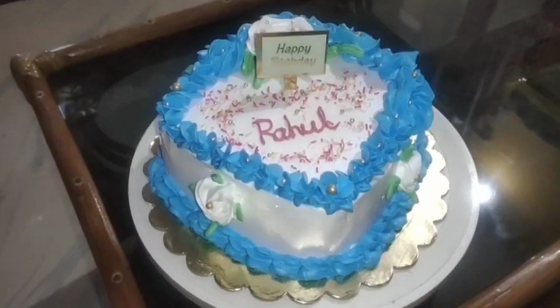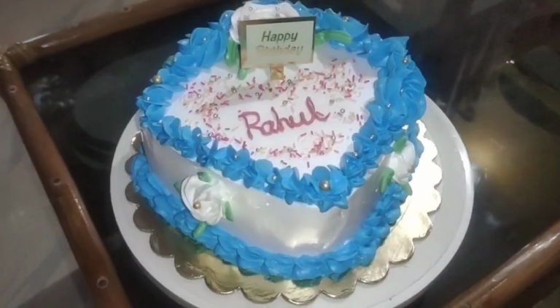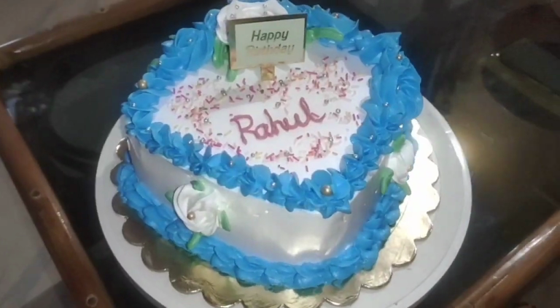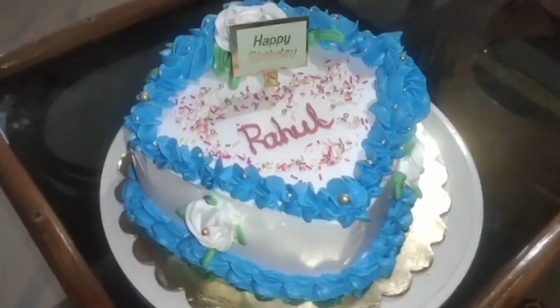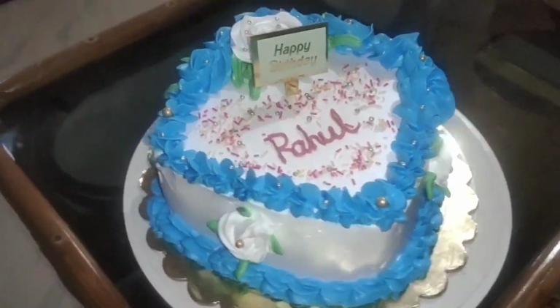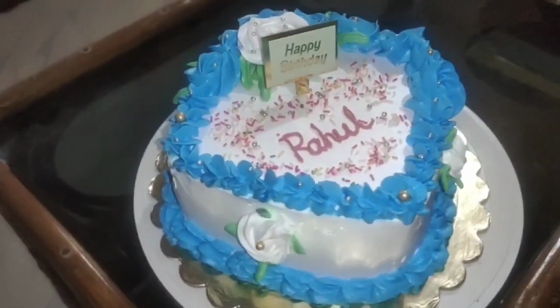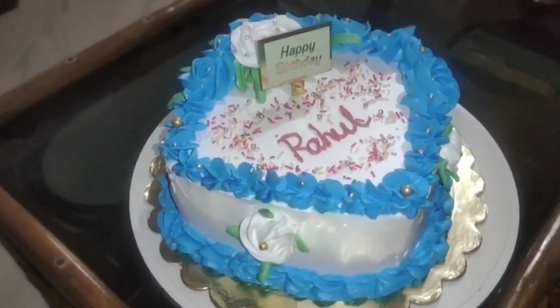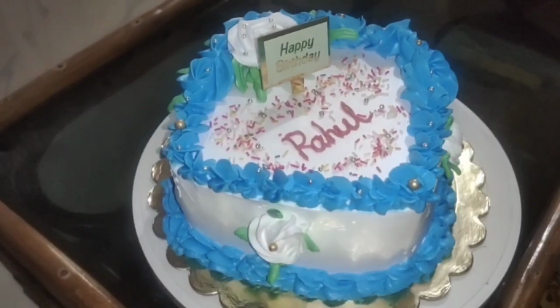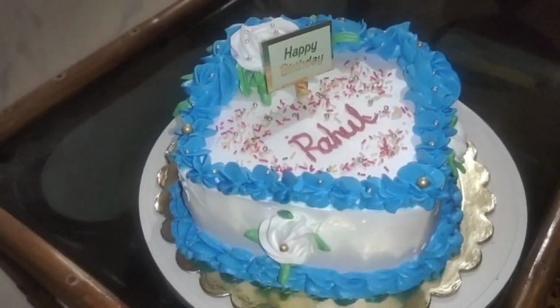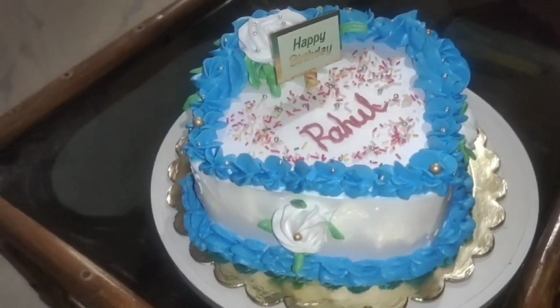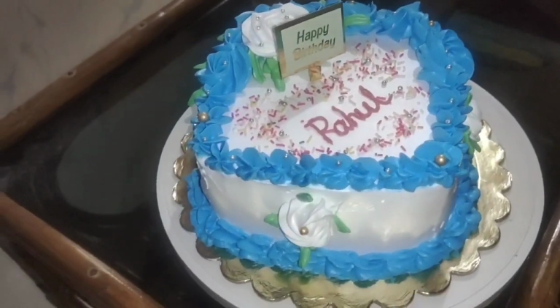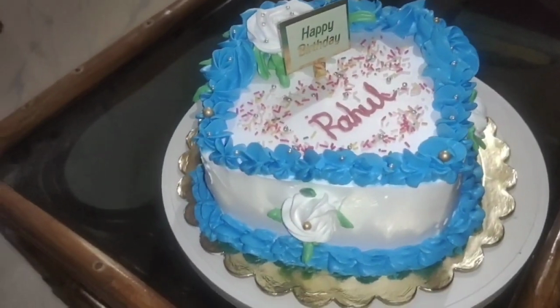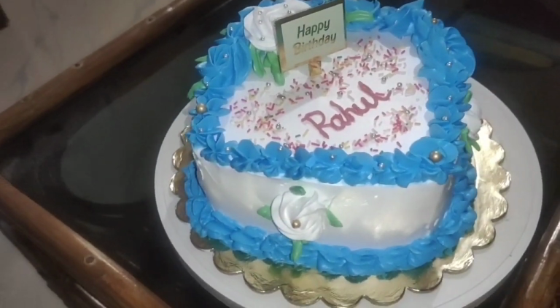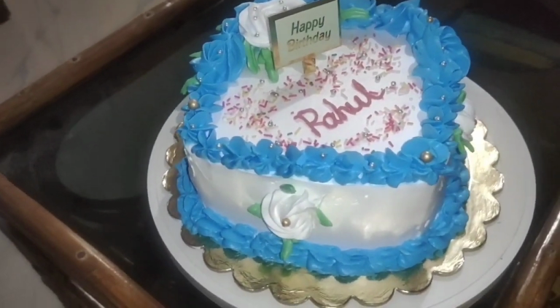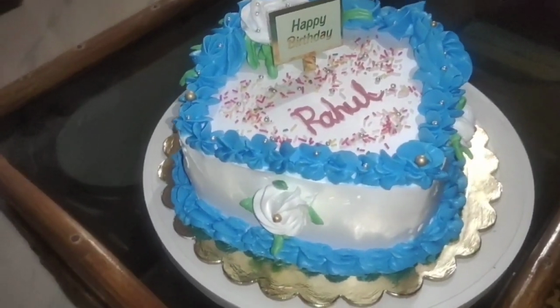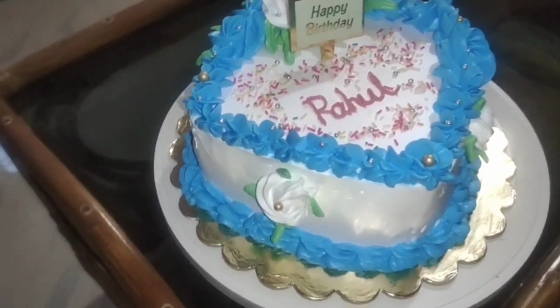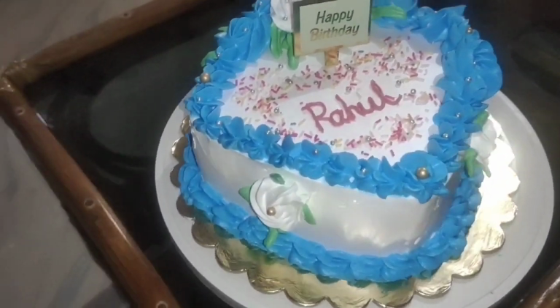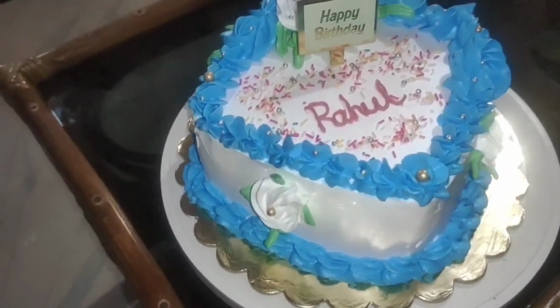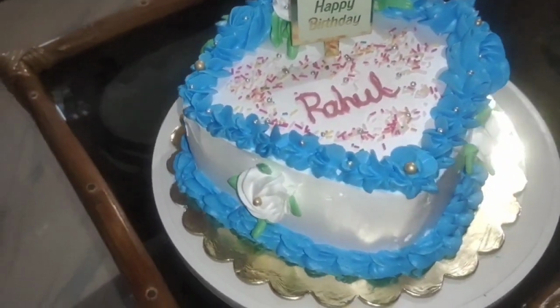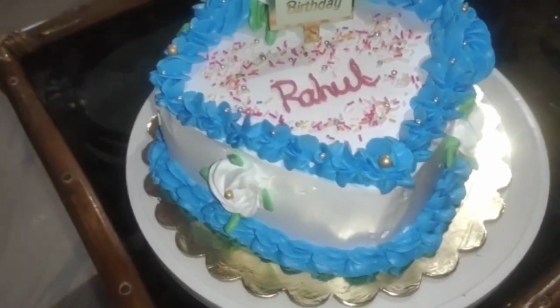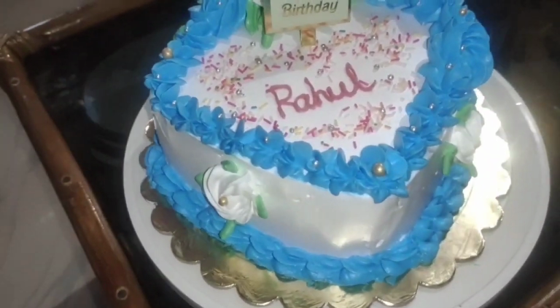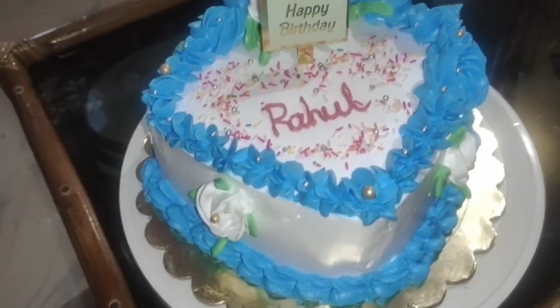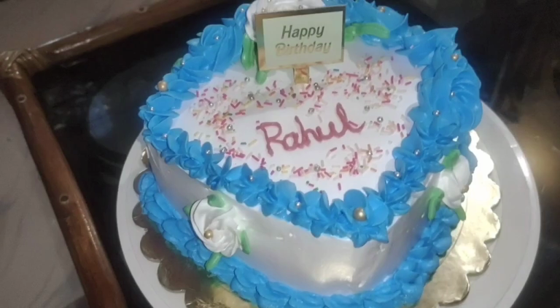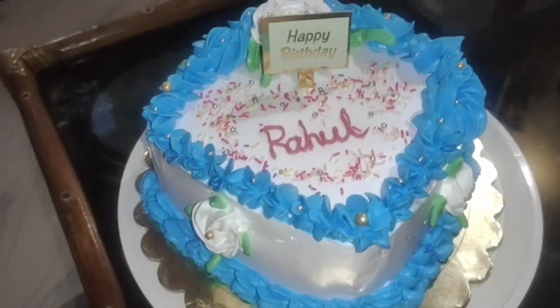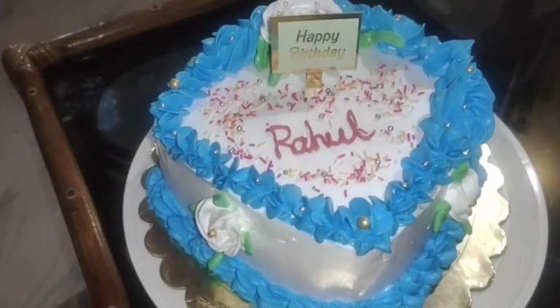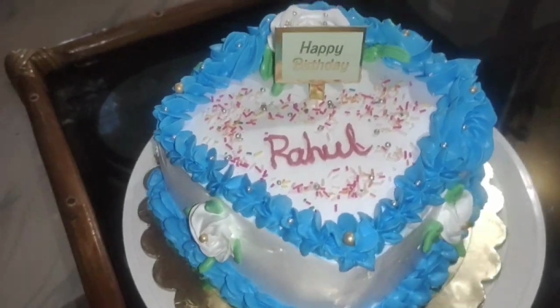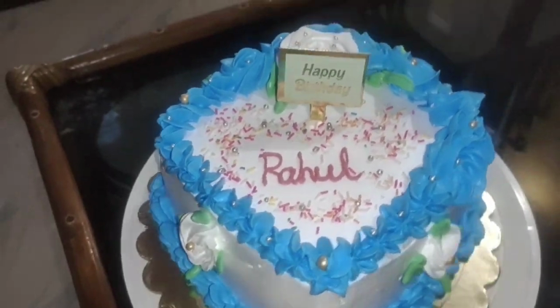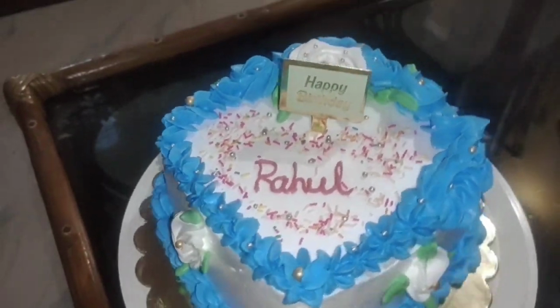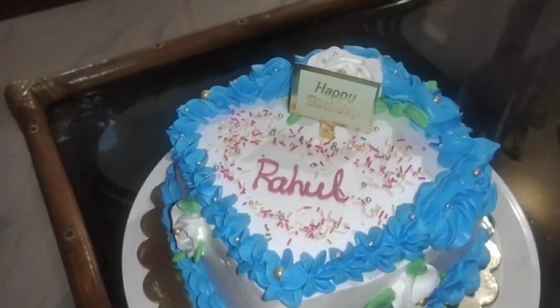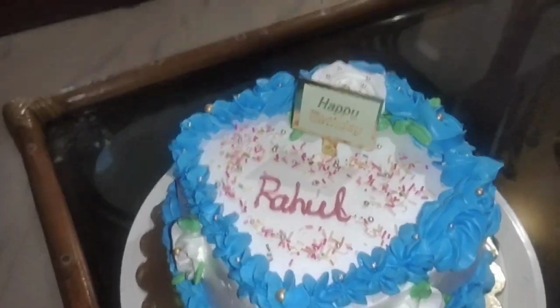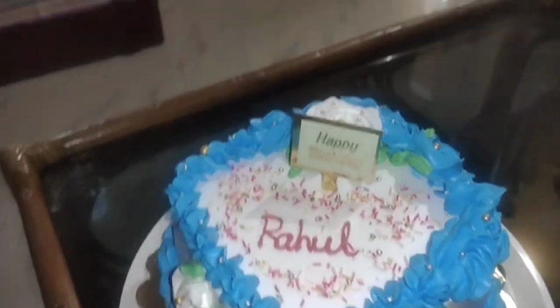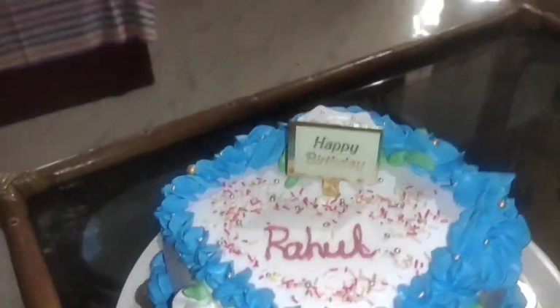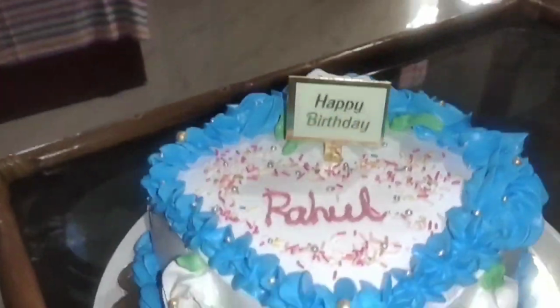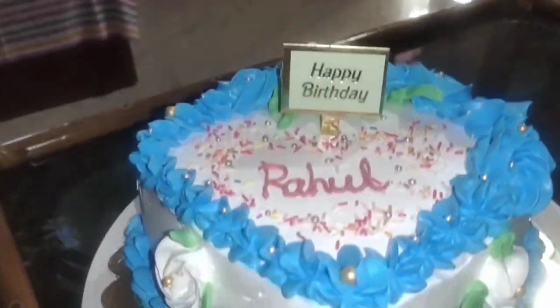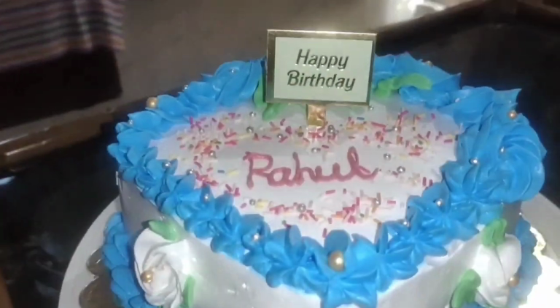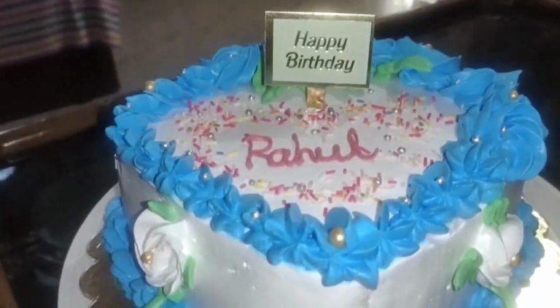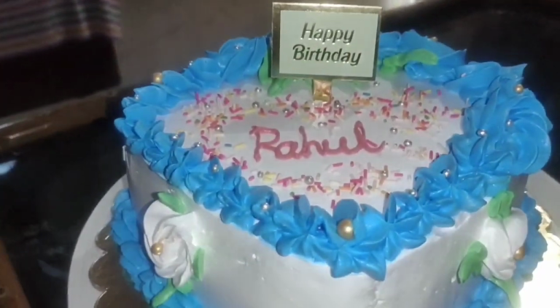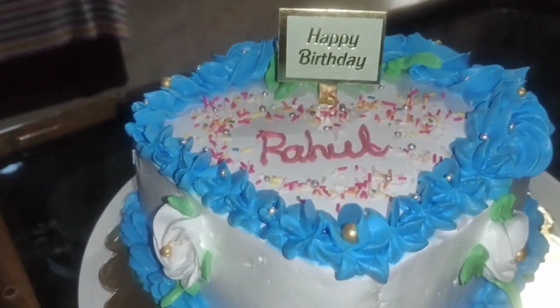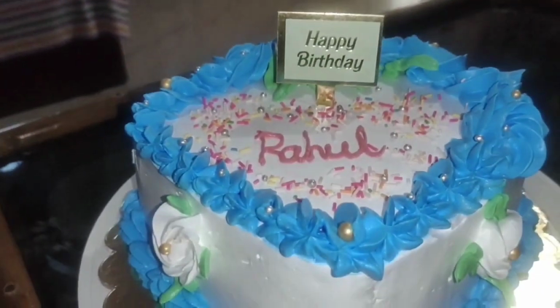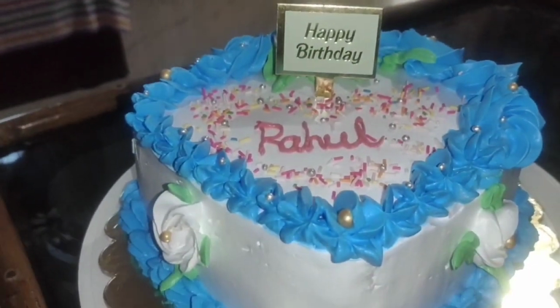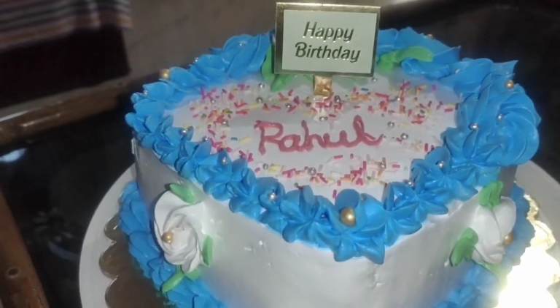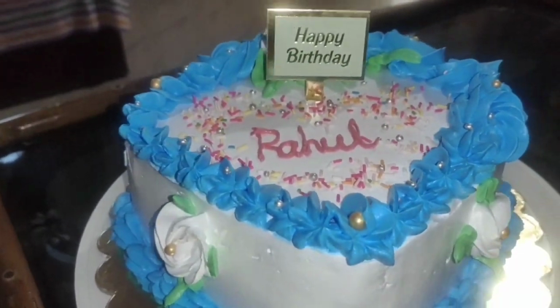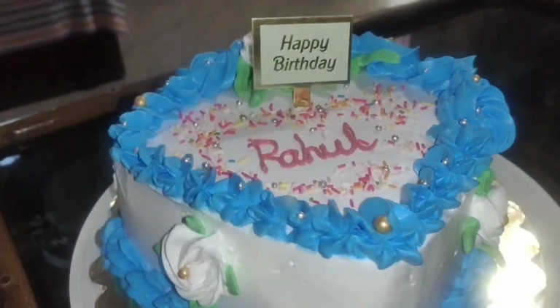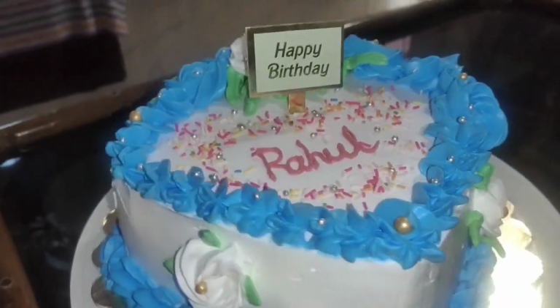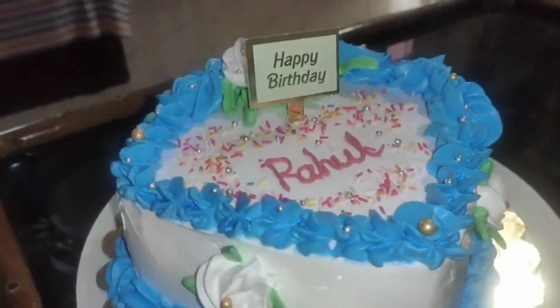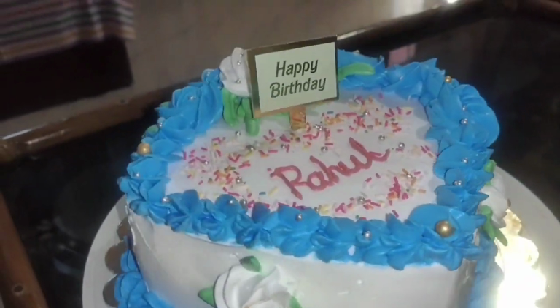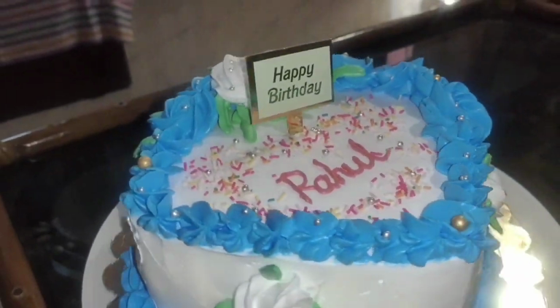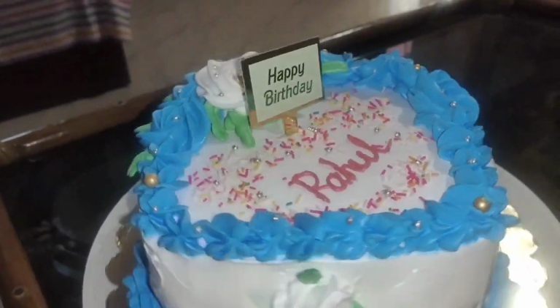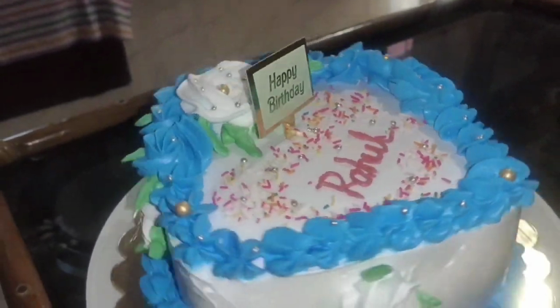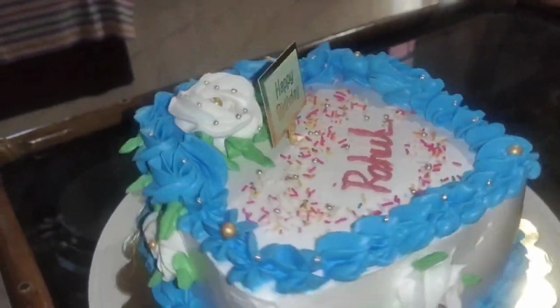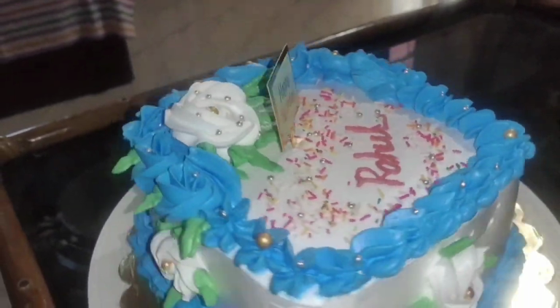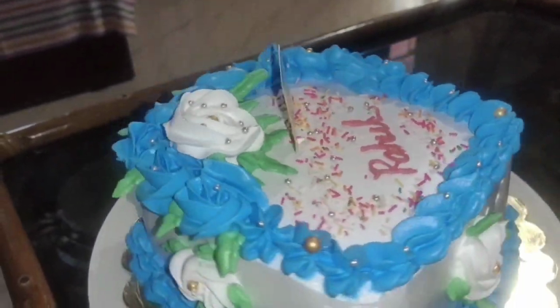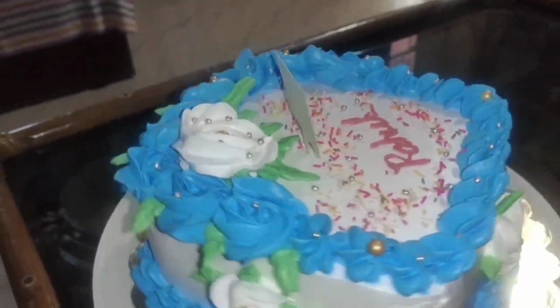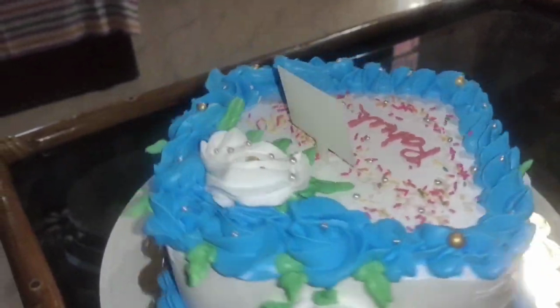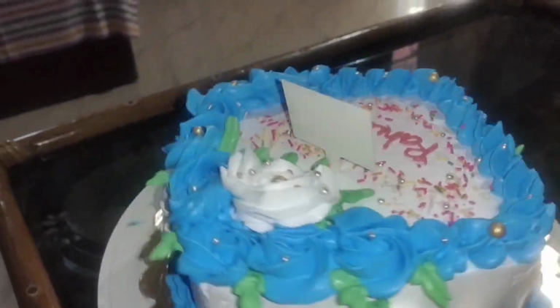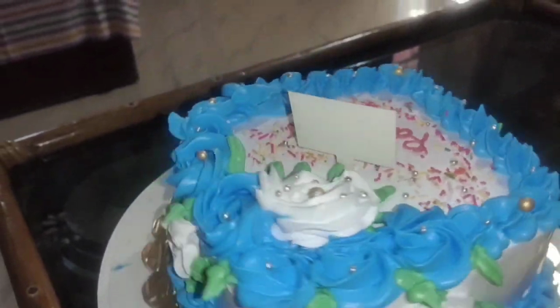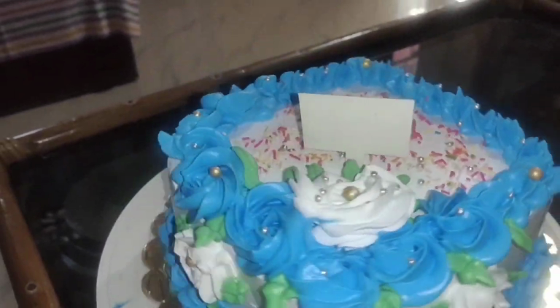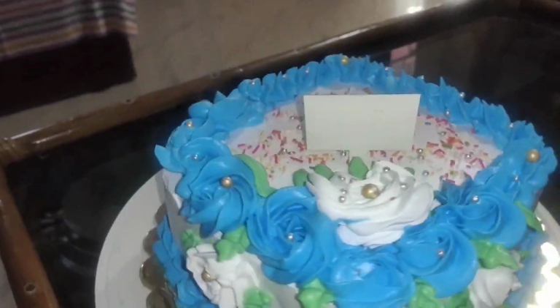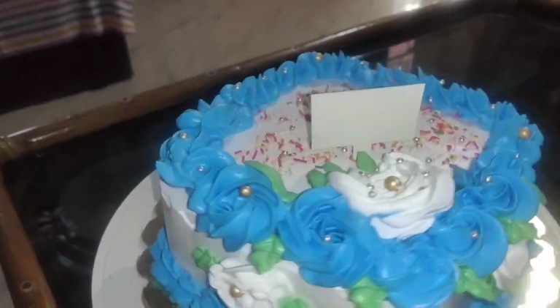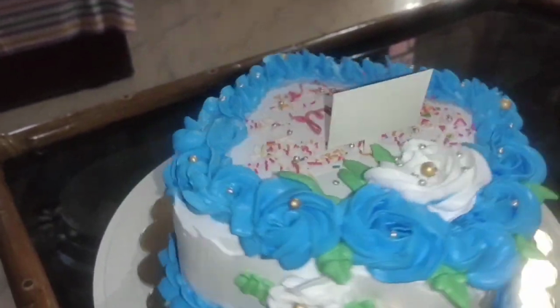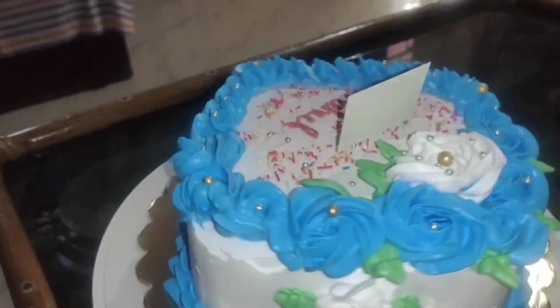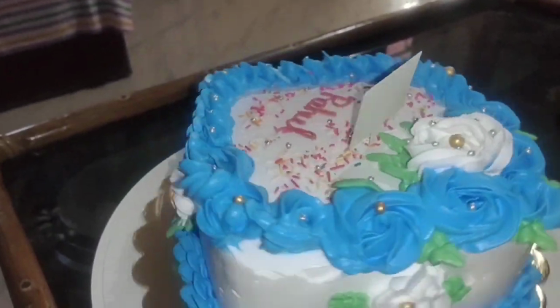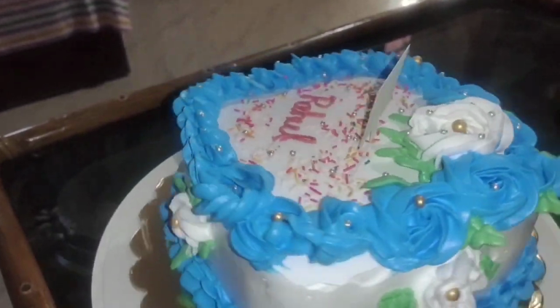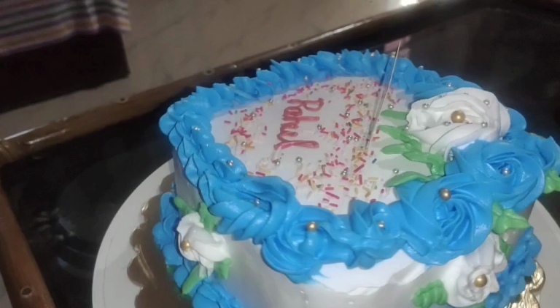This cake is called Rahul's birthday cake, and this is the video.